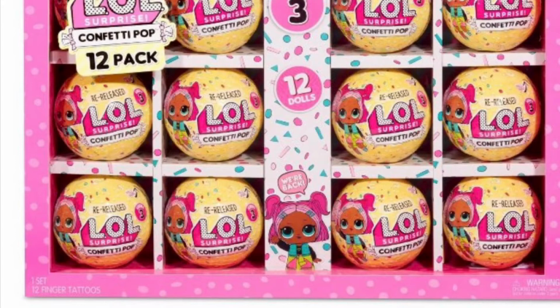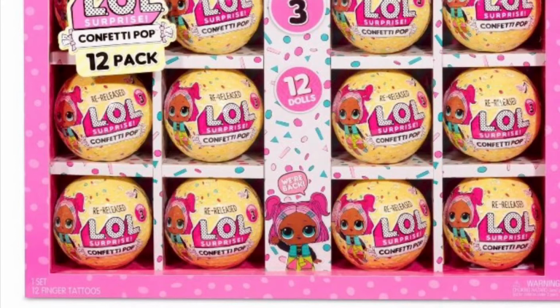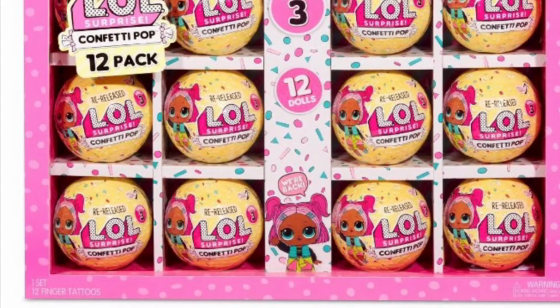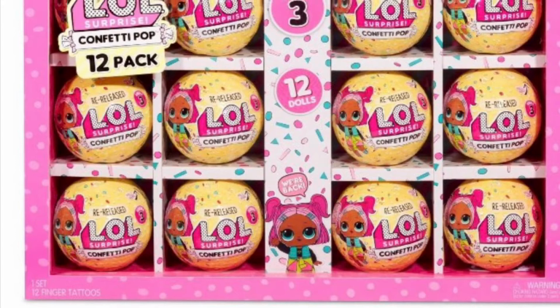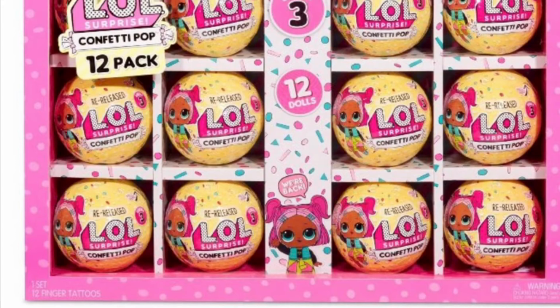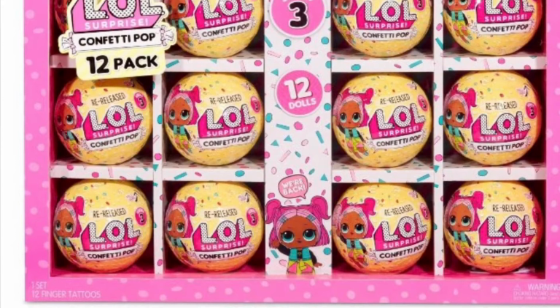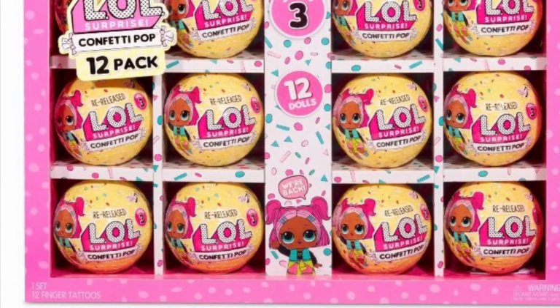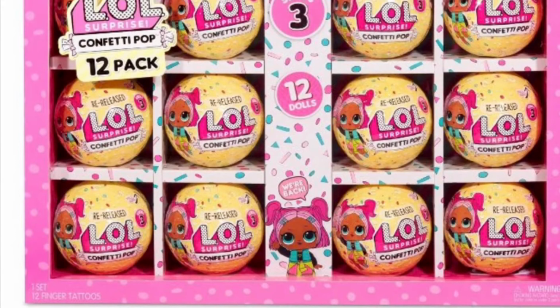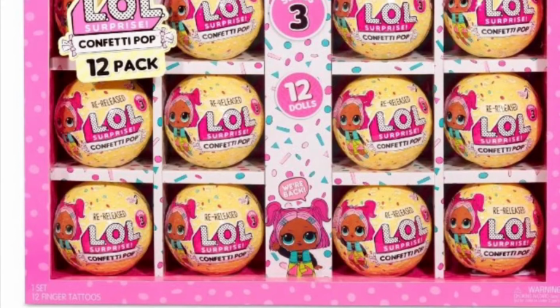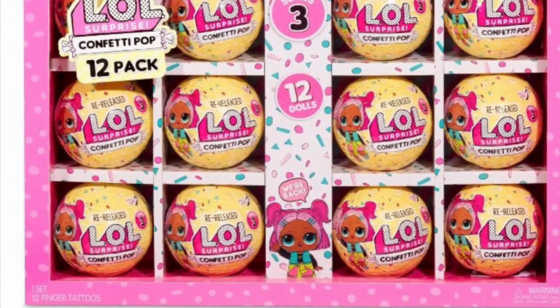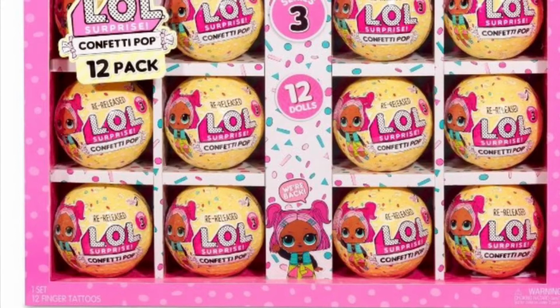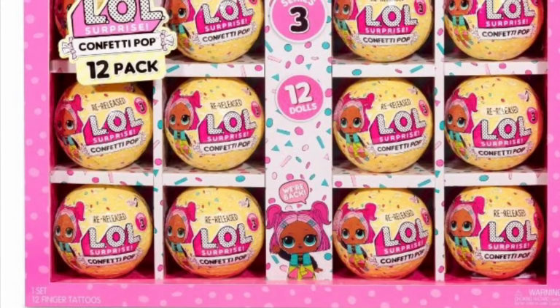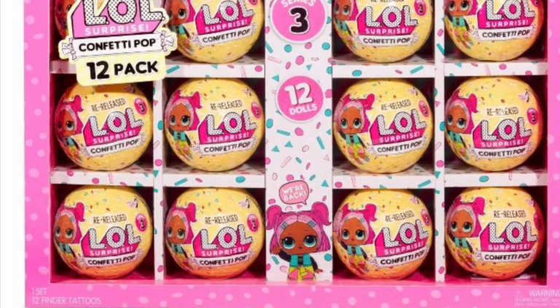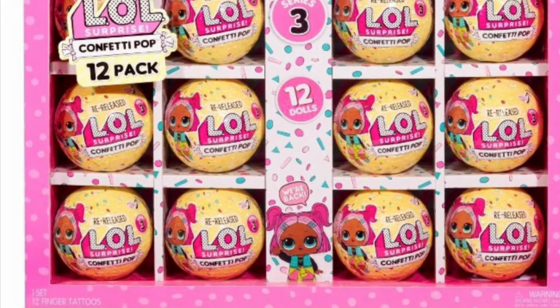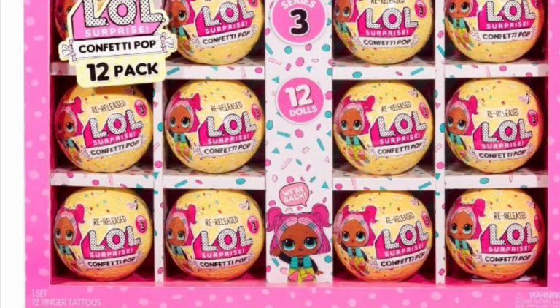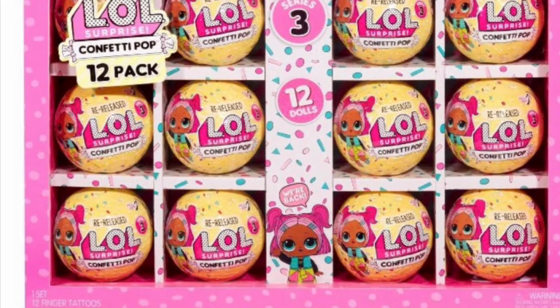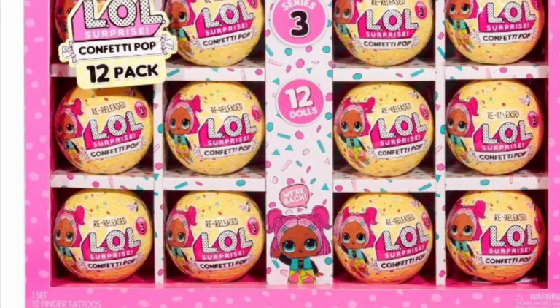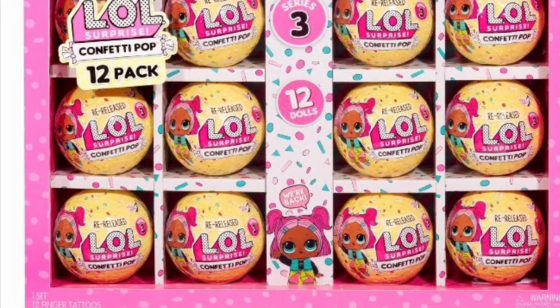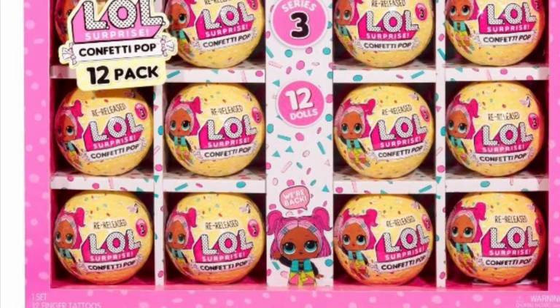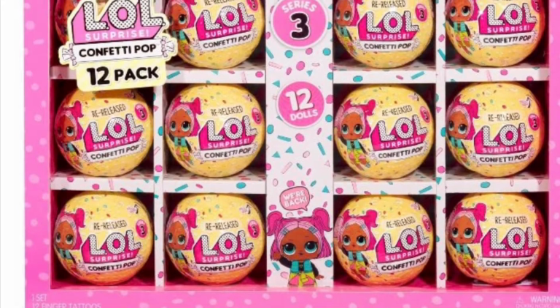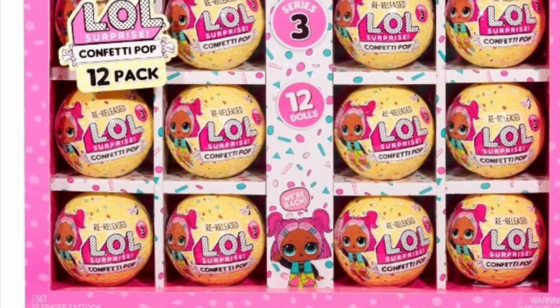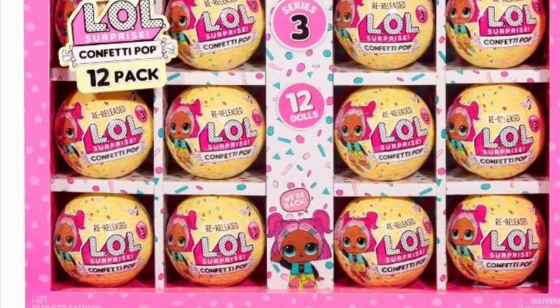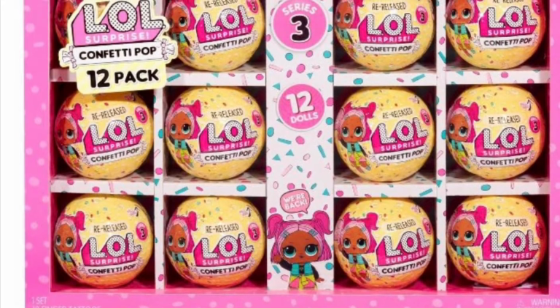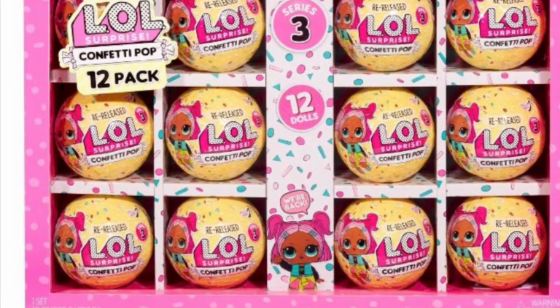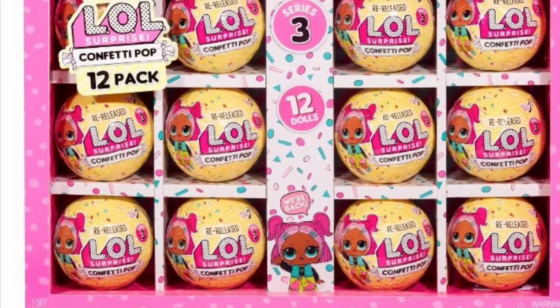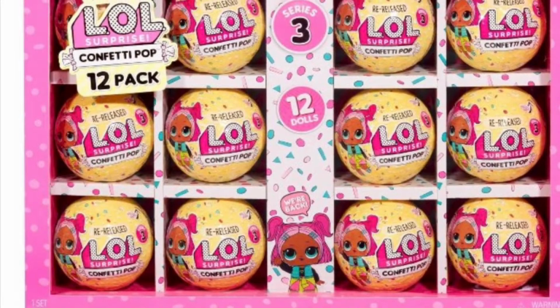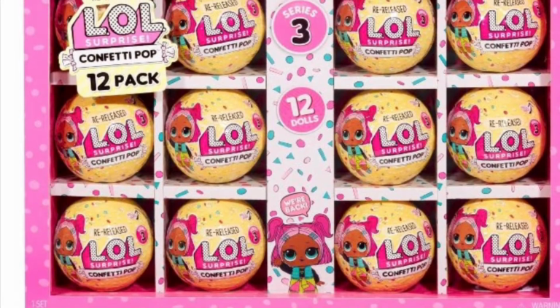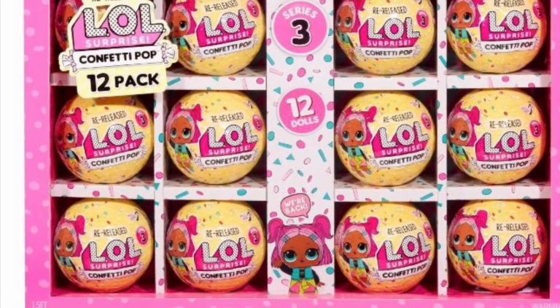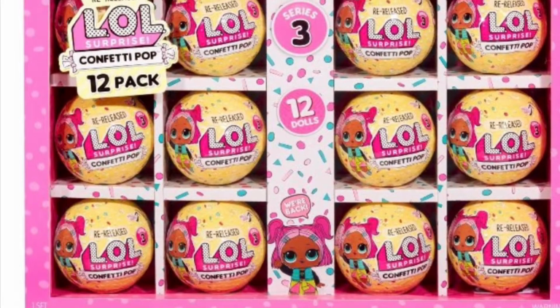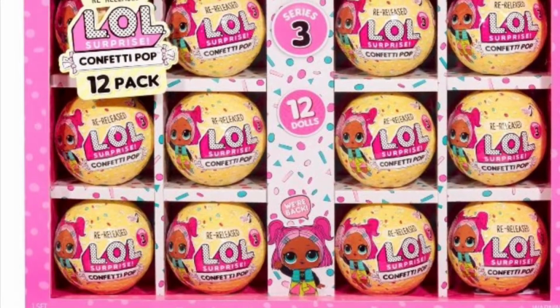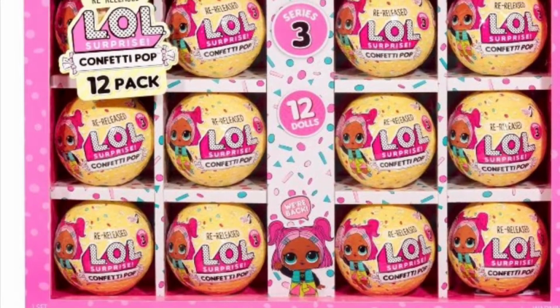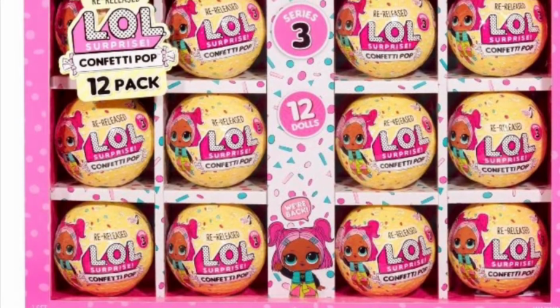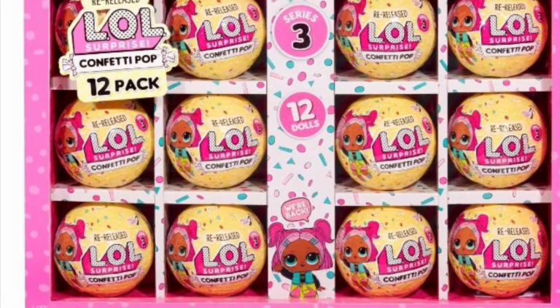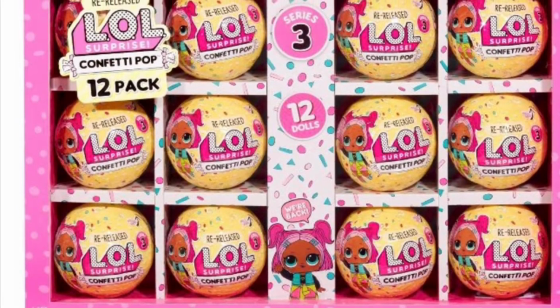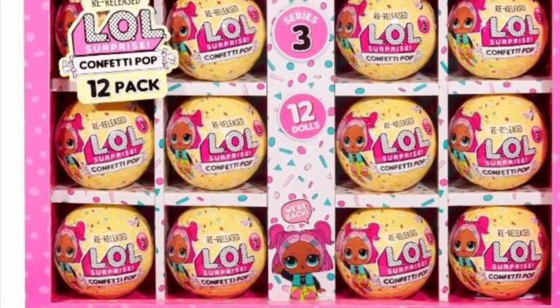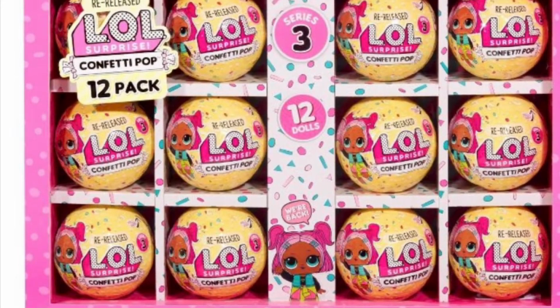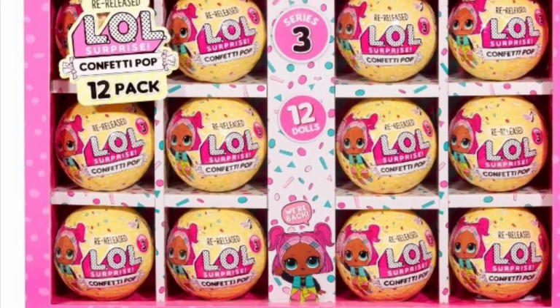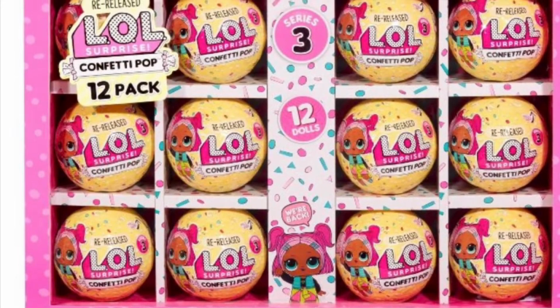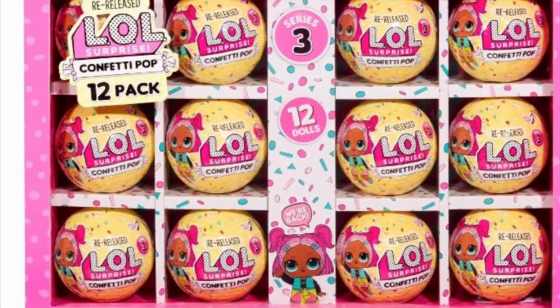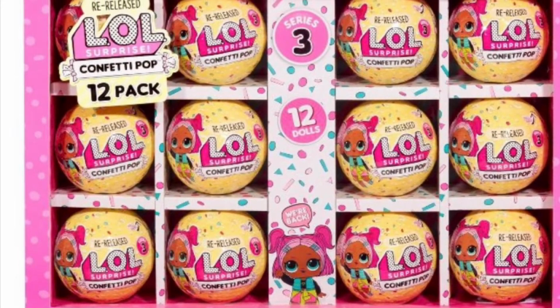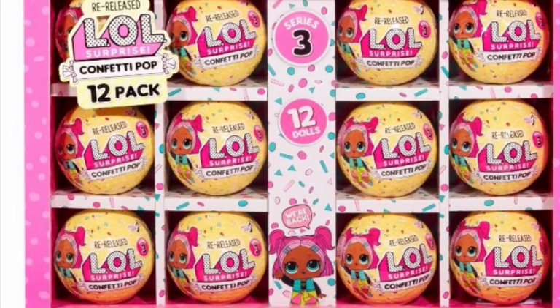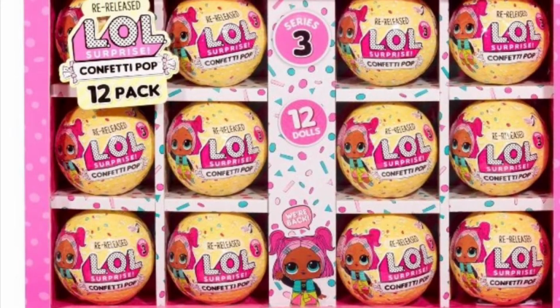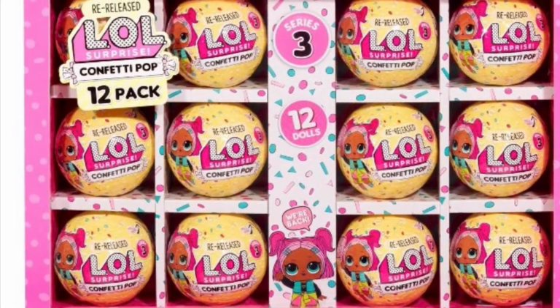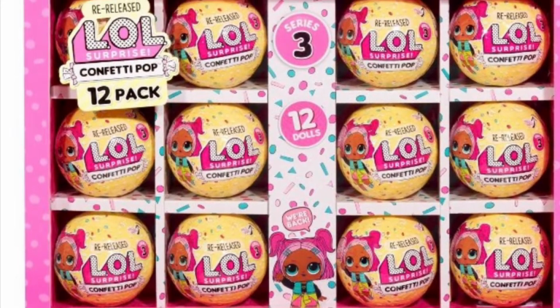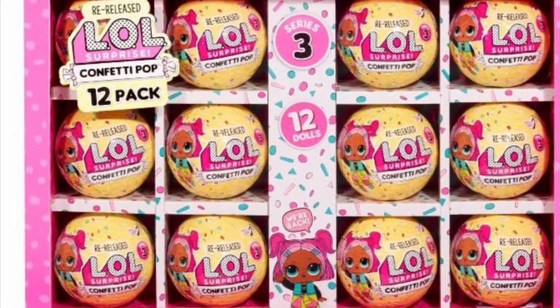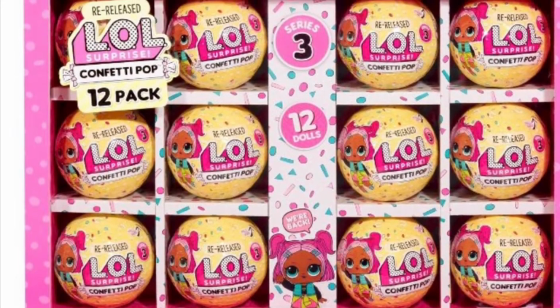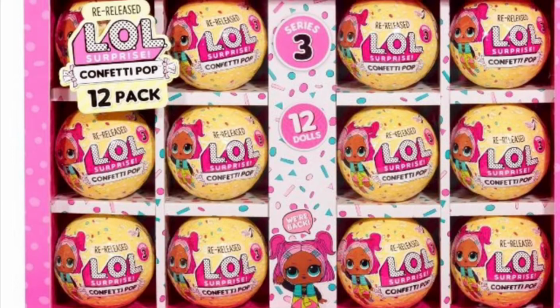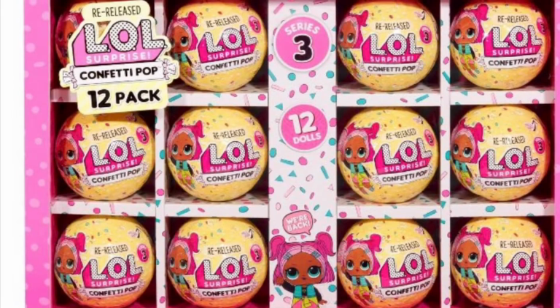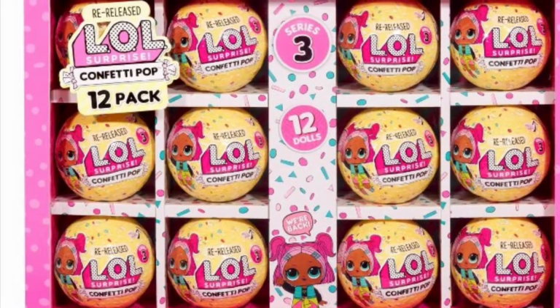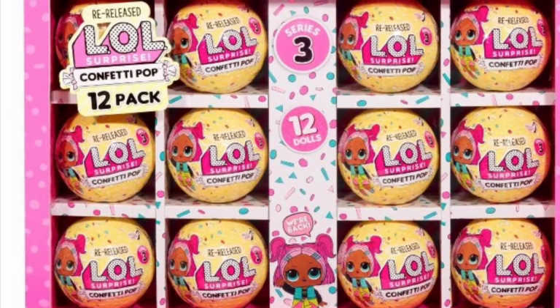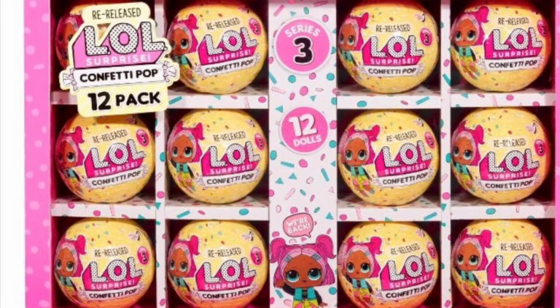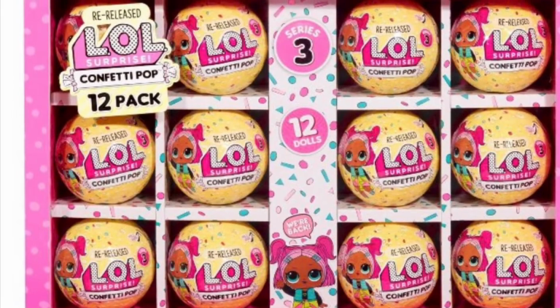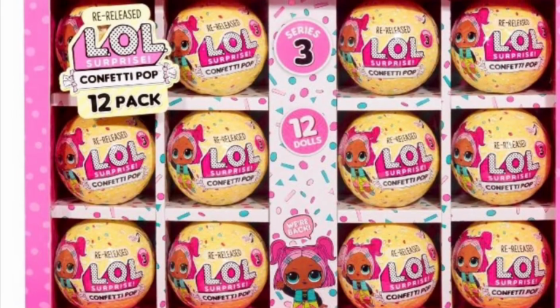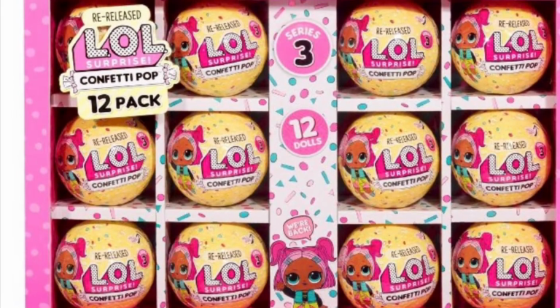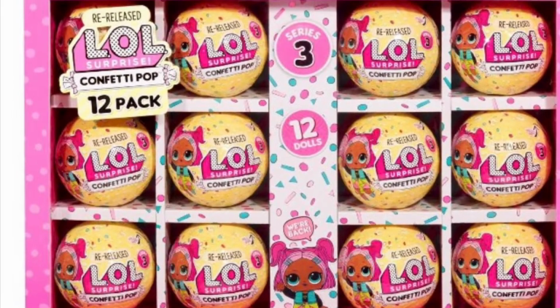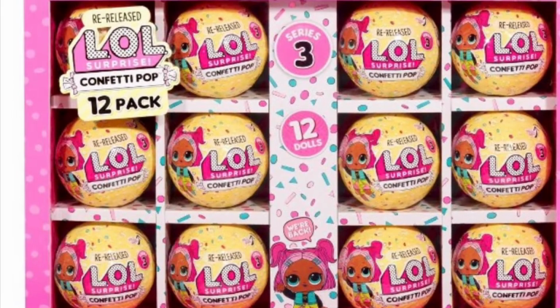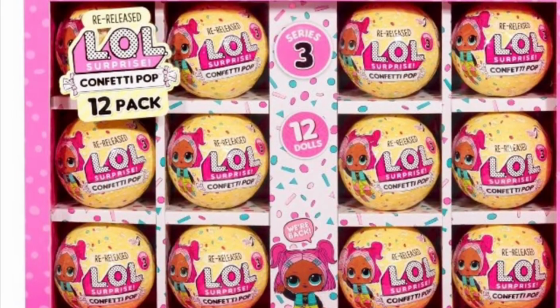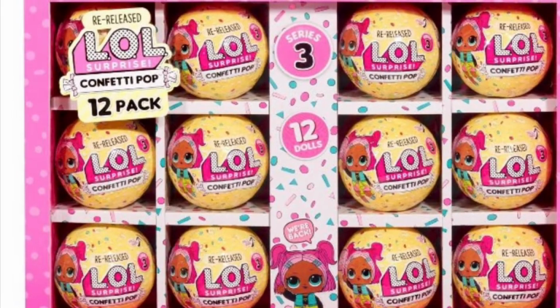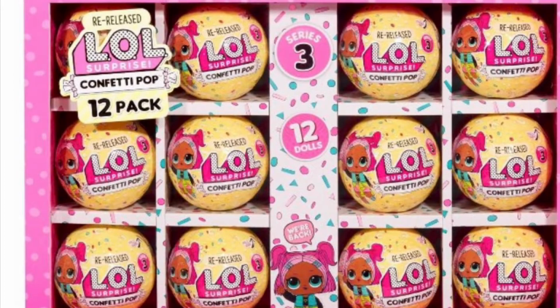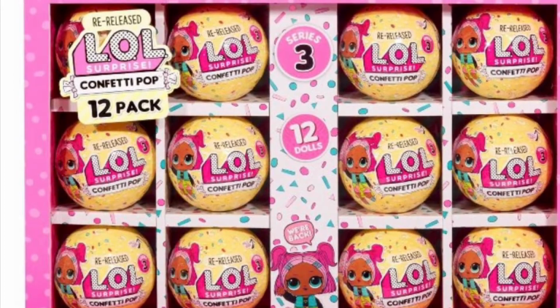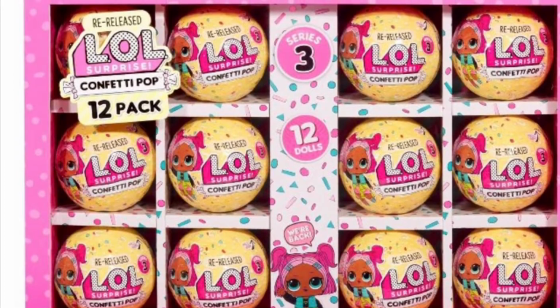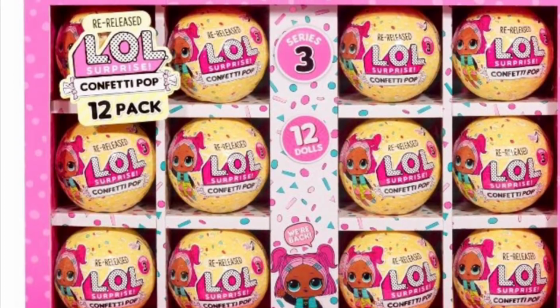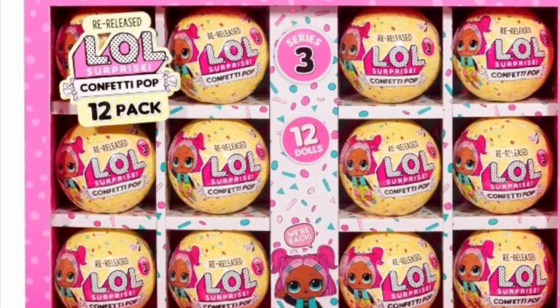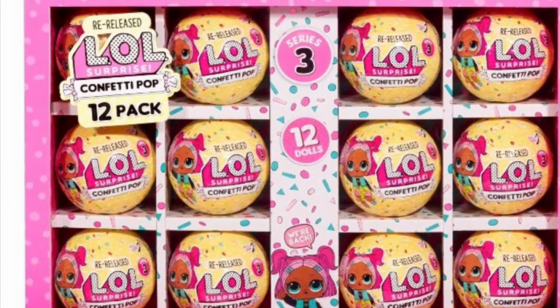Hi guys, welcome to my channel. Today we will be unboxing the LOL Surprise Confetti Pop. We will see which one we get. Enjoy!